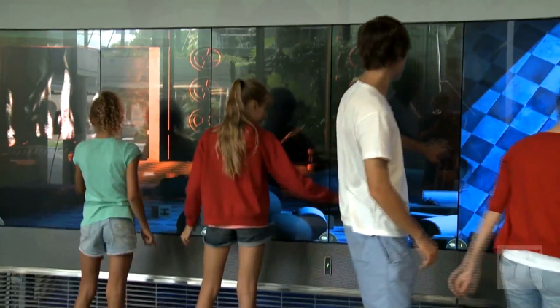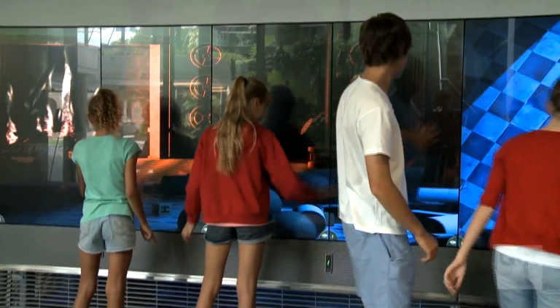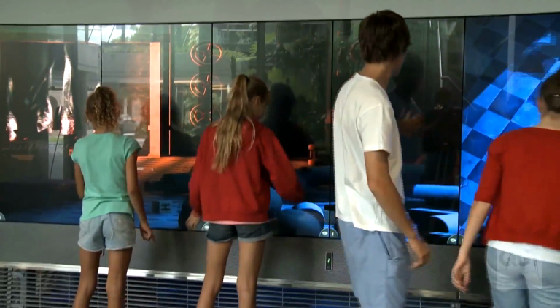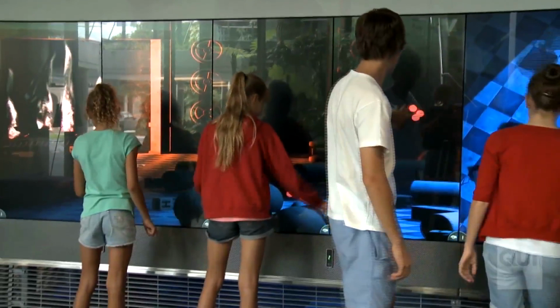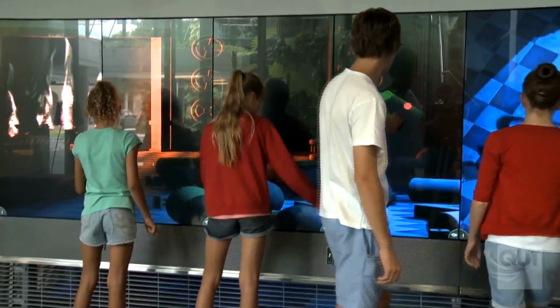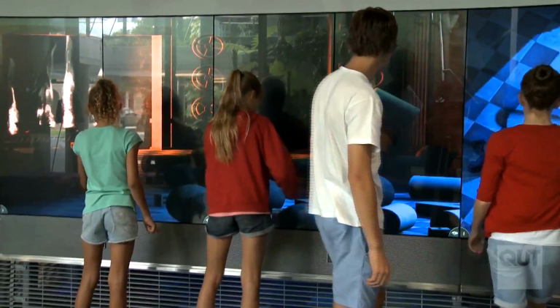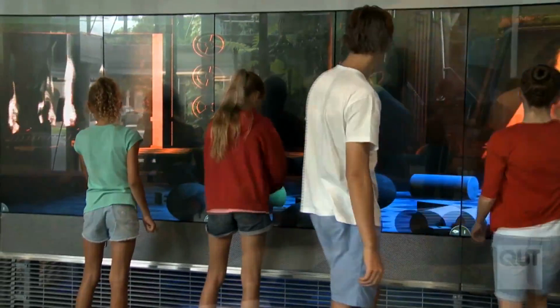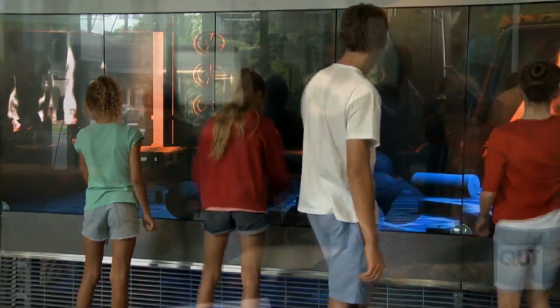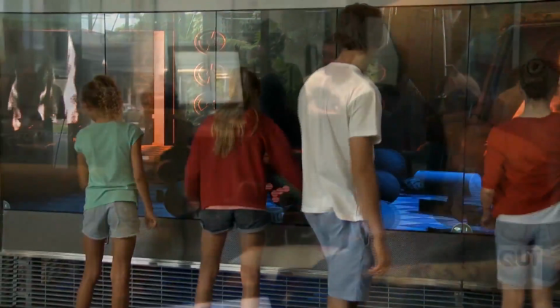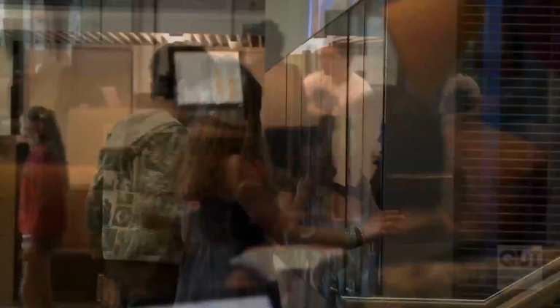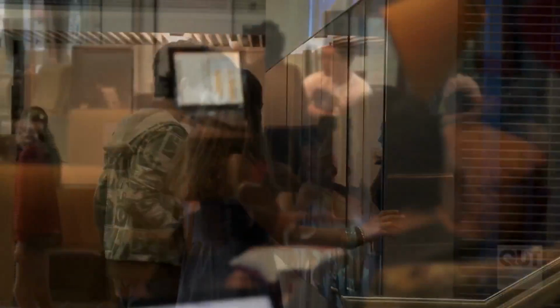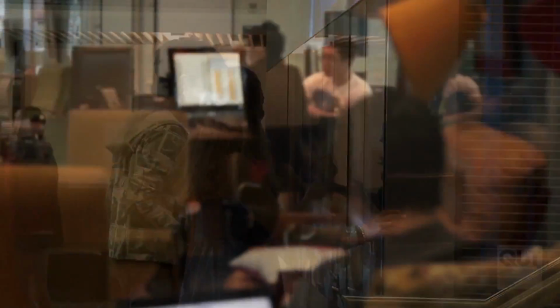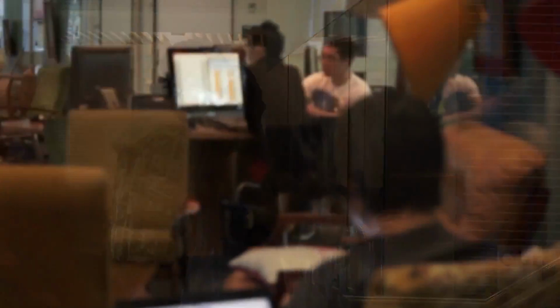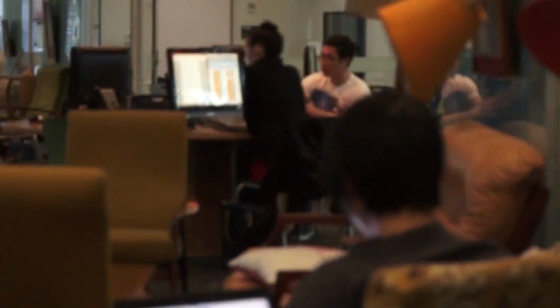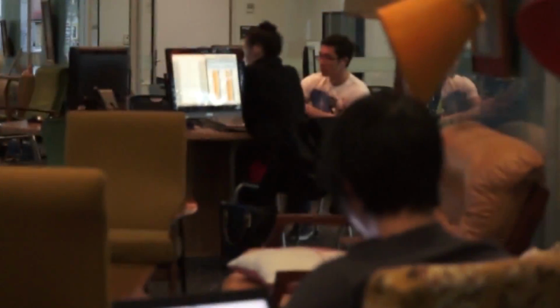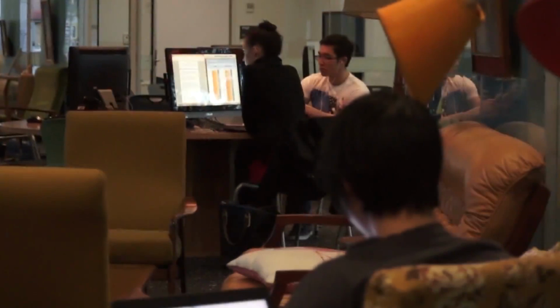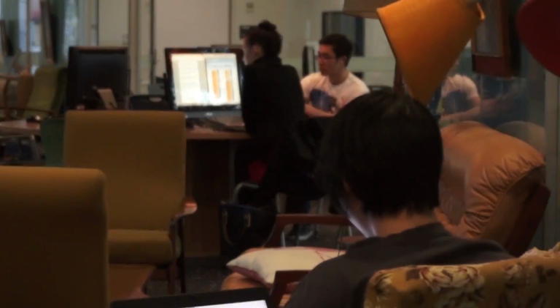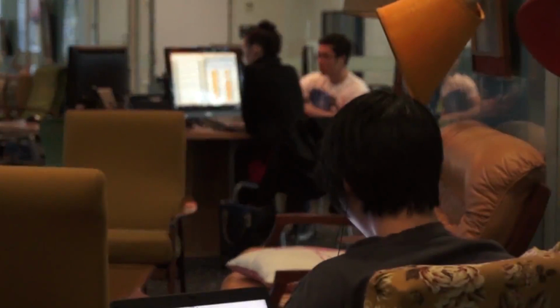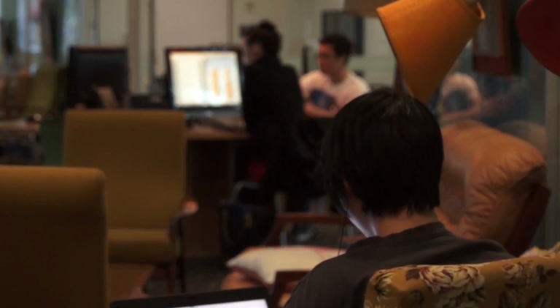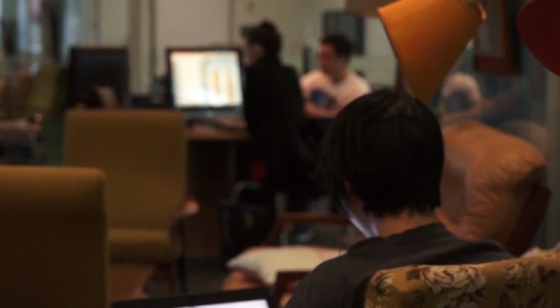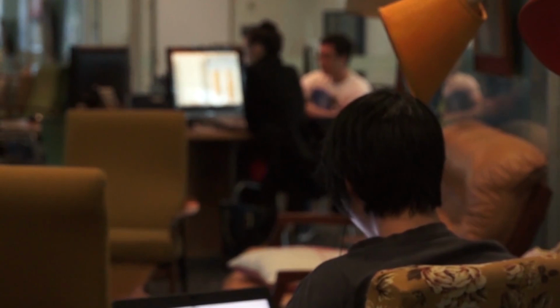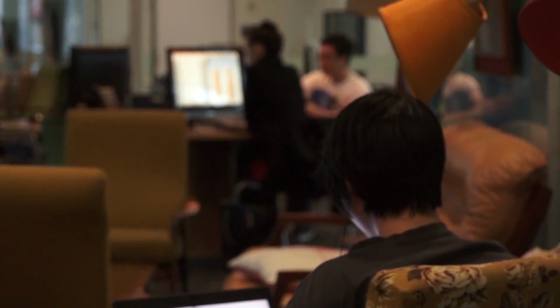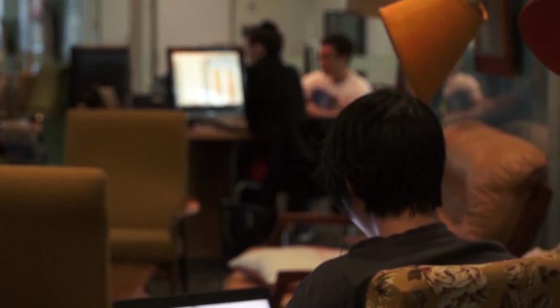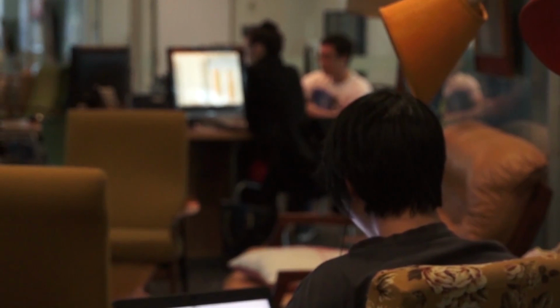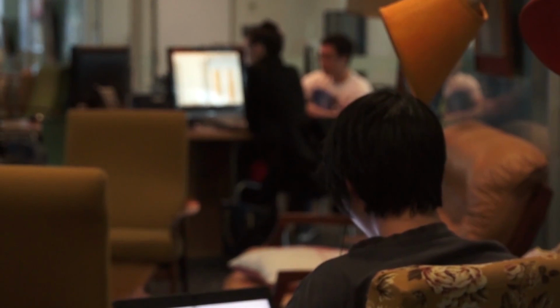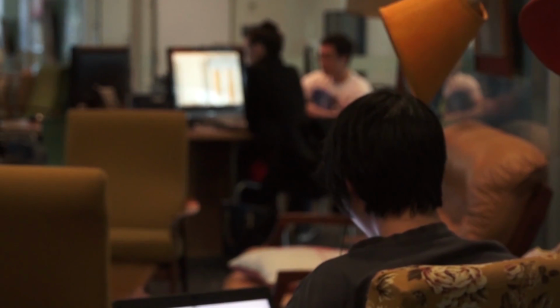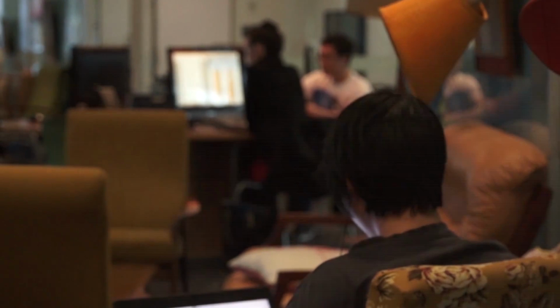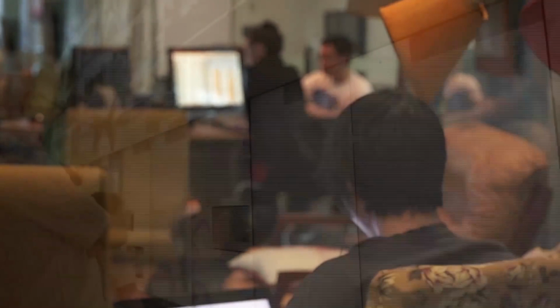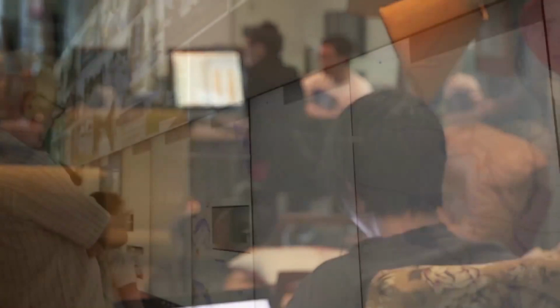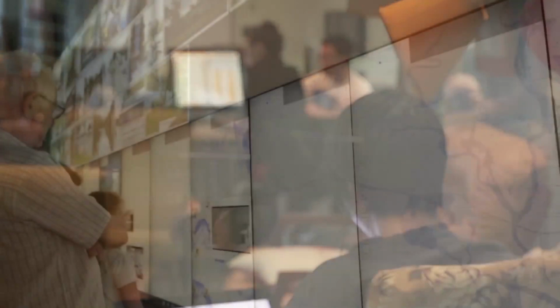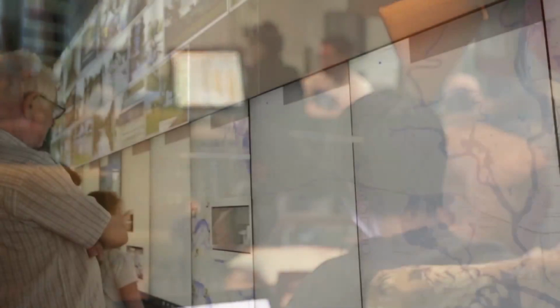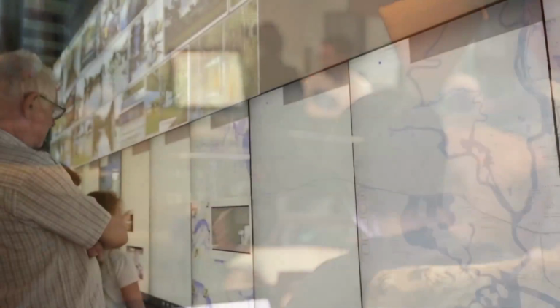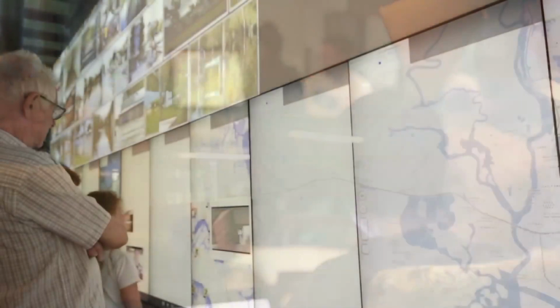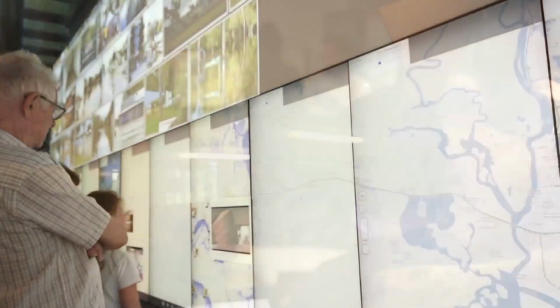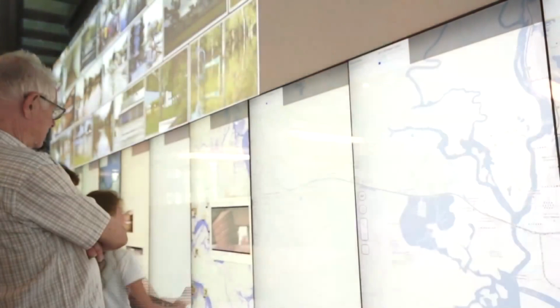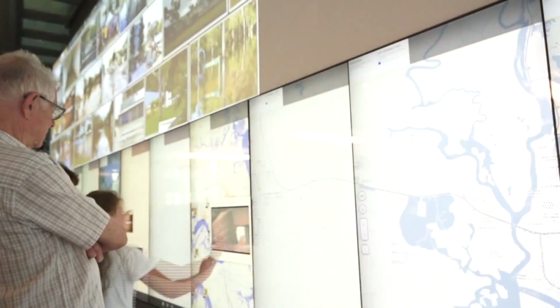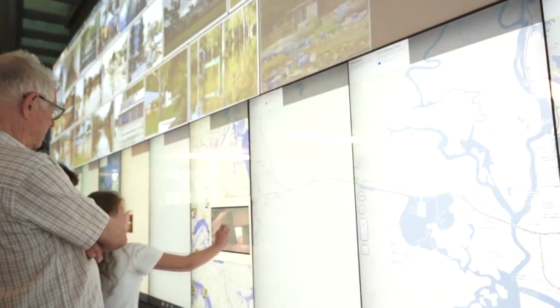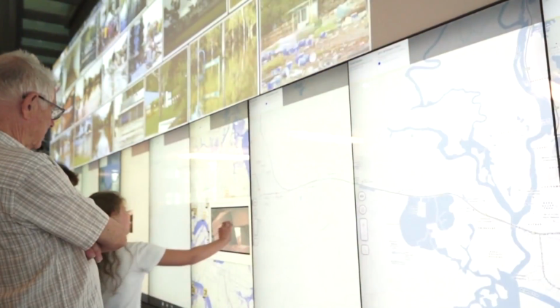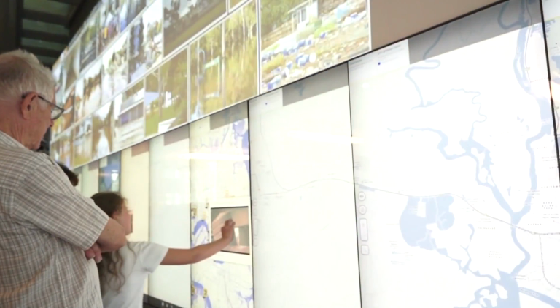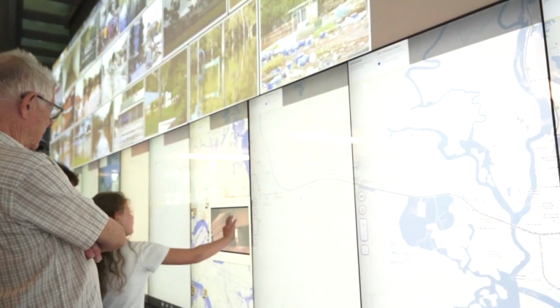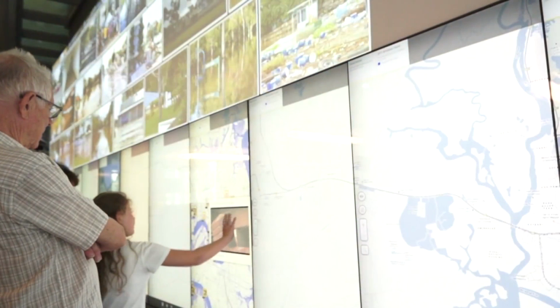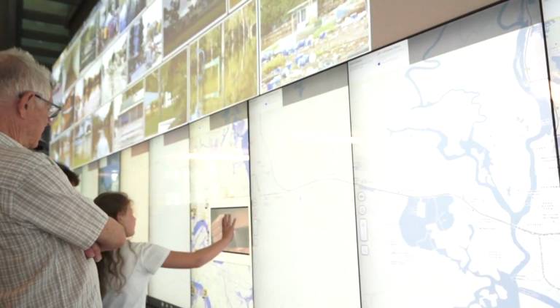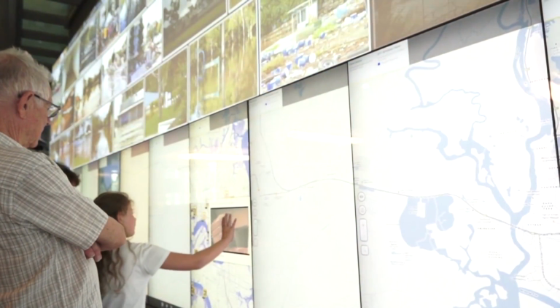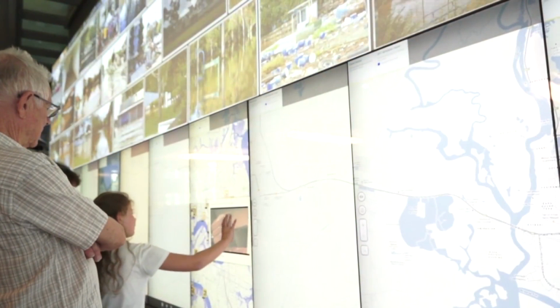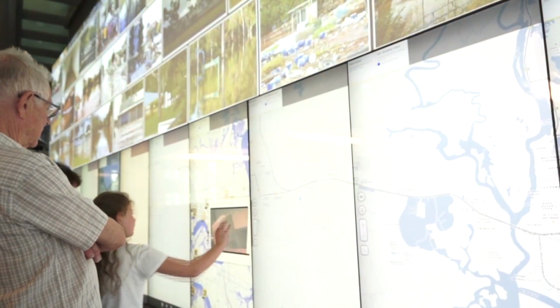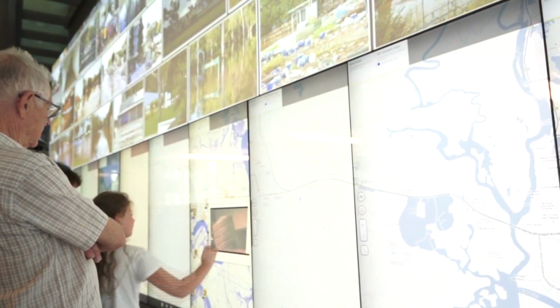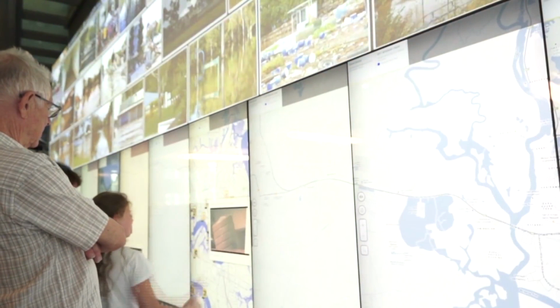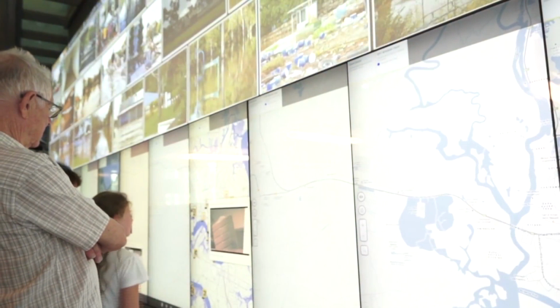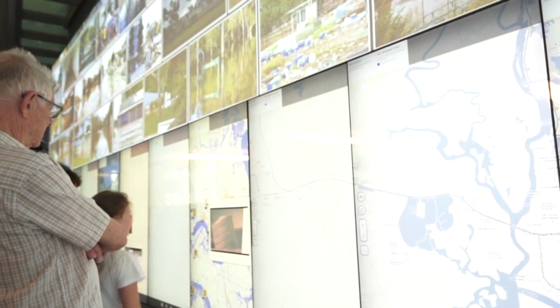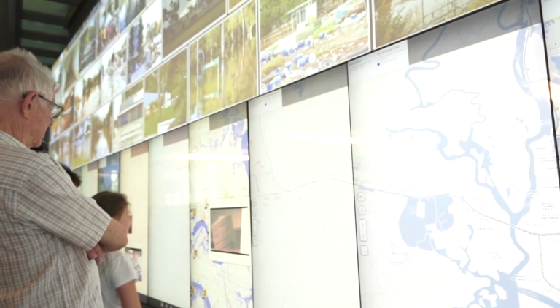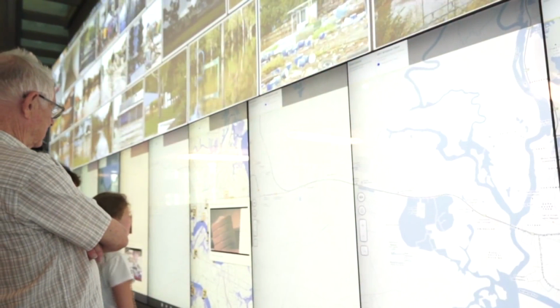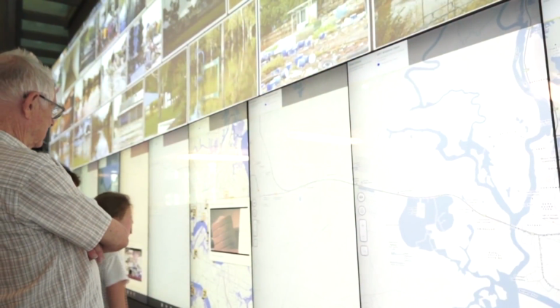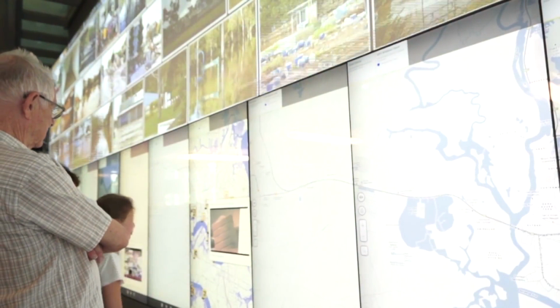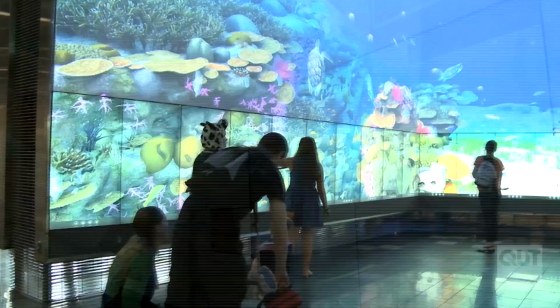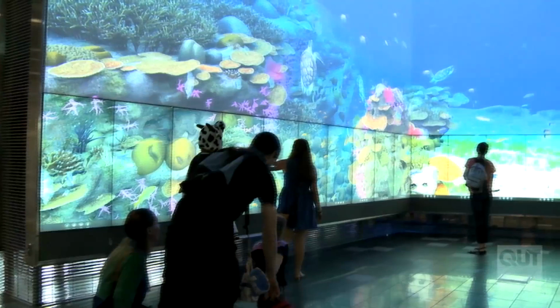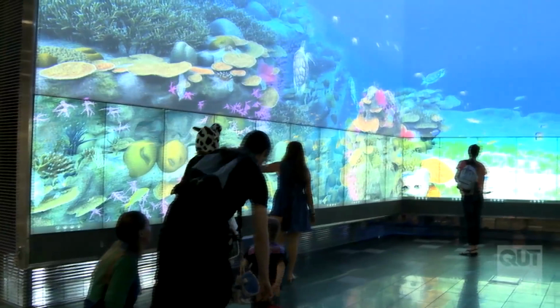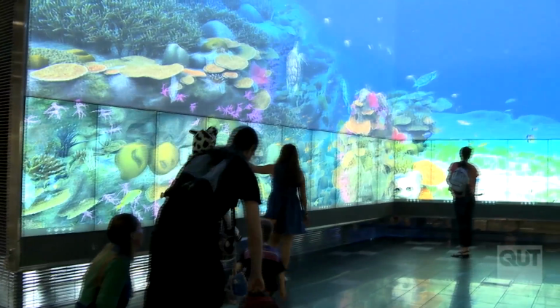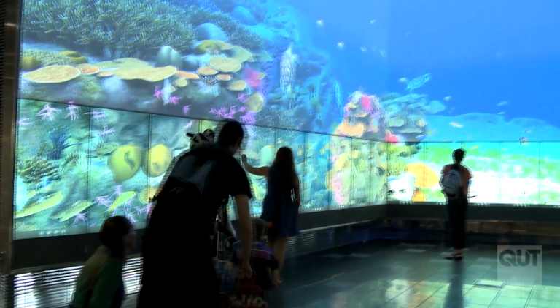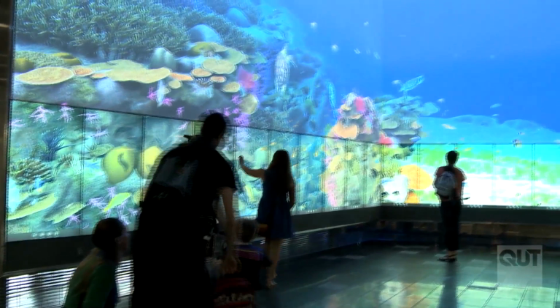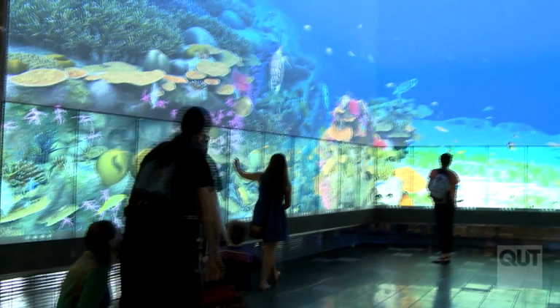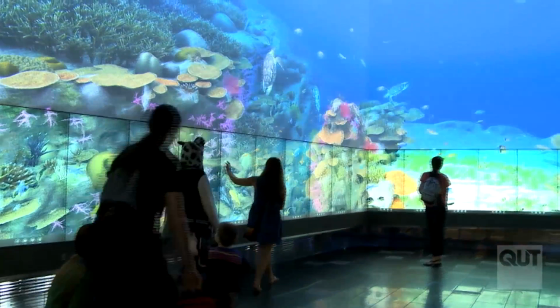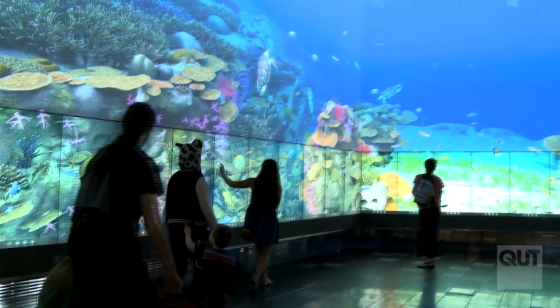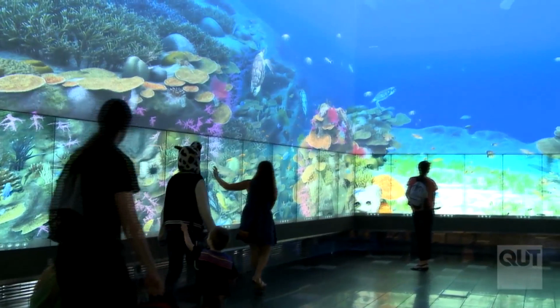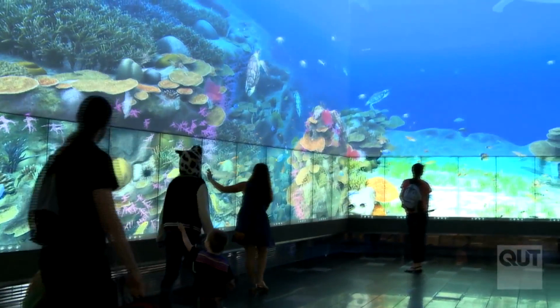The Cube caters to around 500 to 1,000 people per day, ranging from high school students to the QUT community. It is also open to the public from 10 a.m. to 4 p.m. daily.